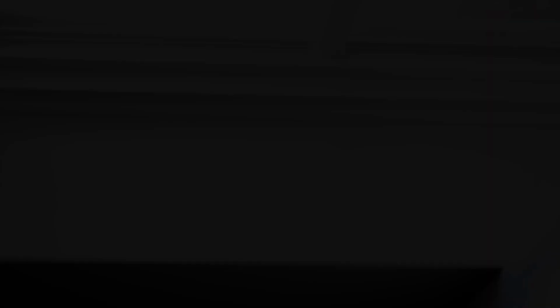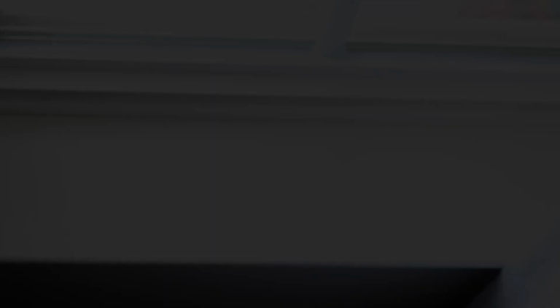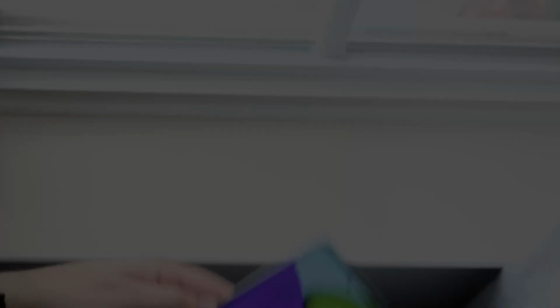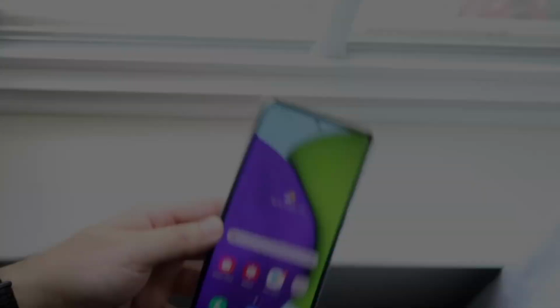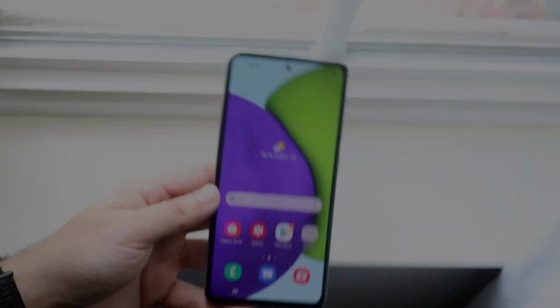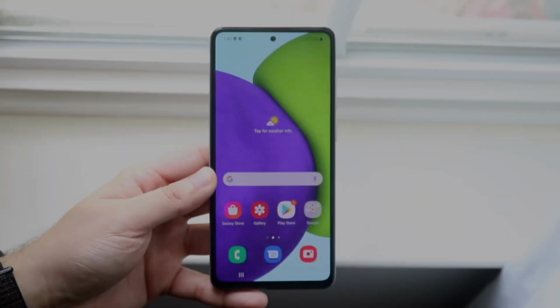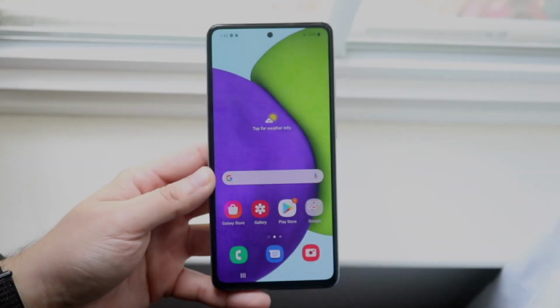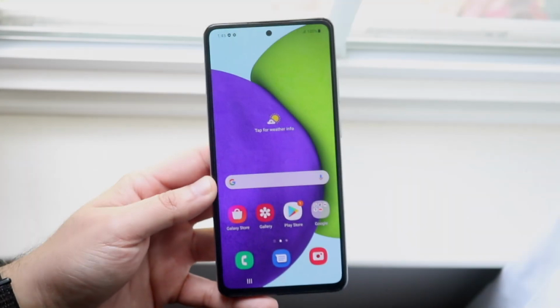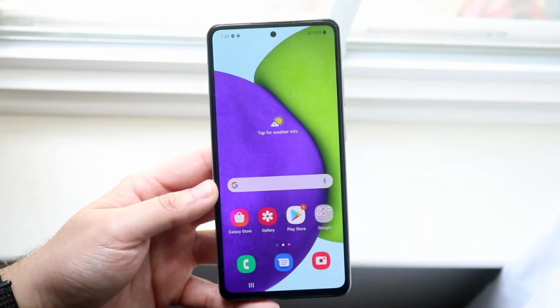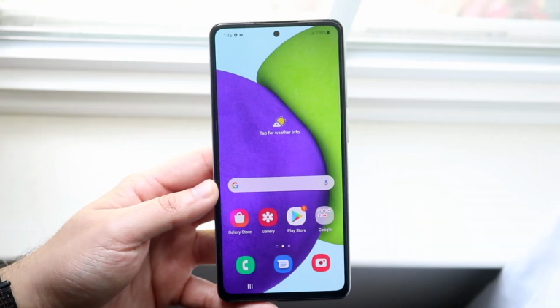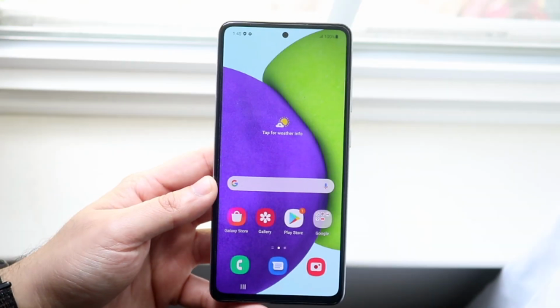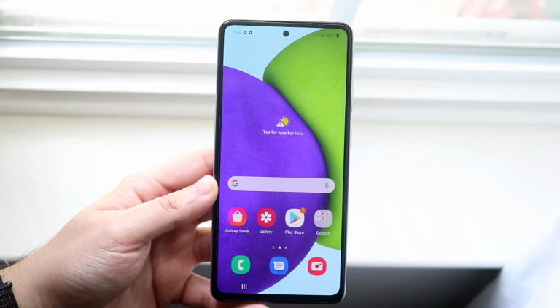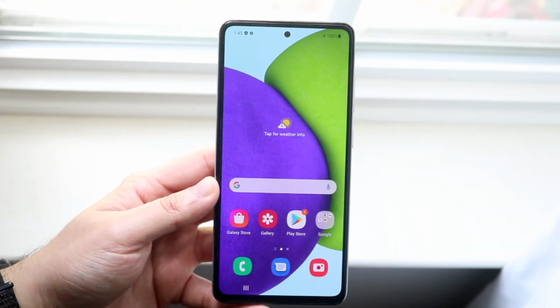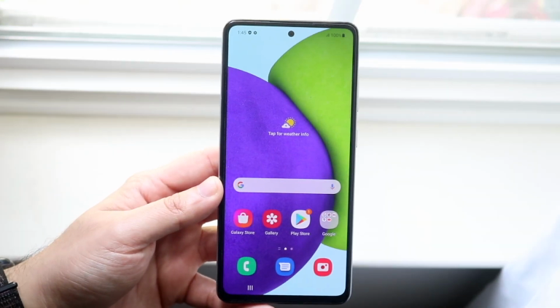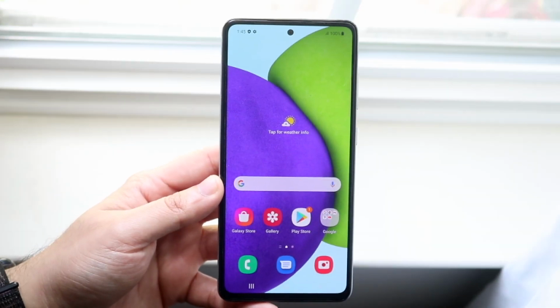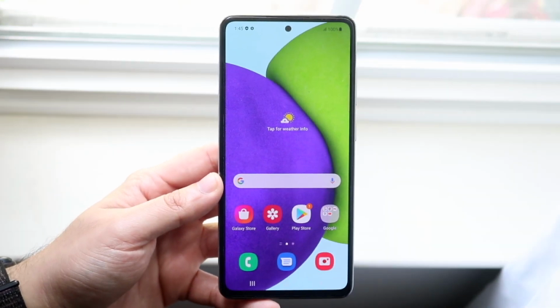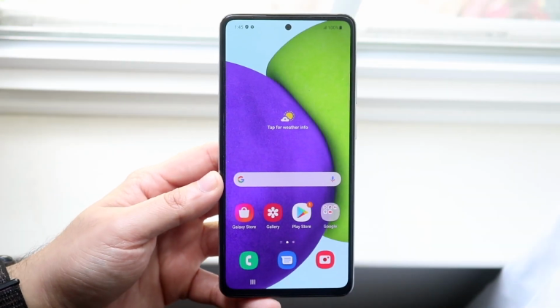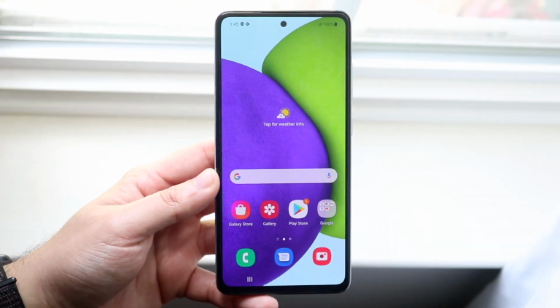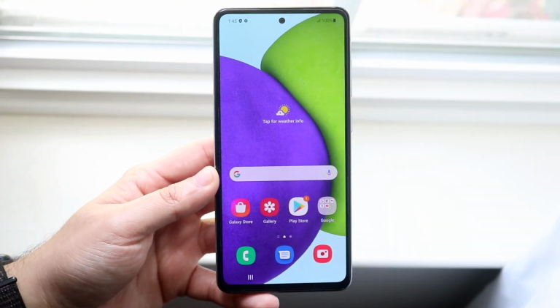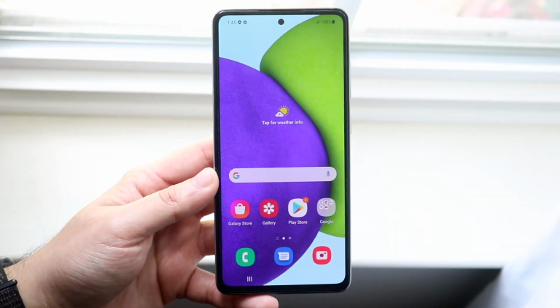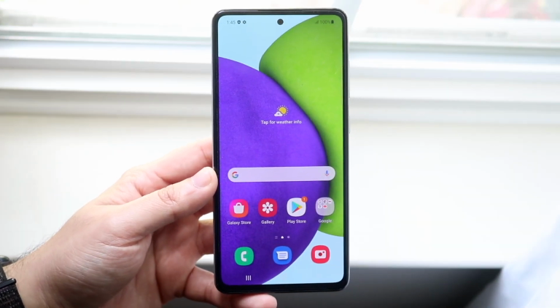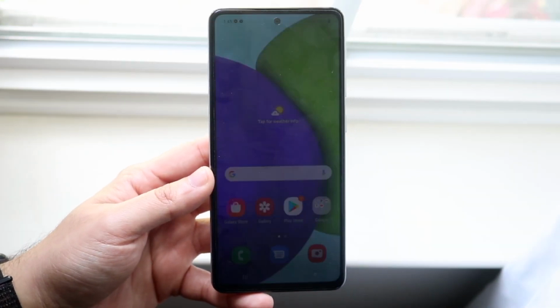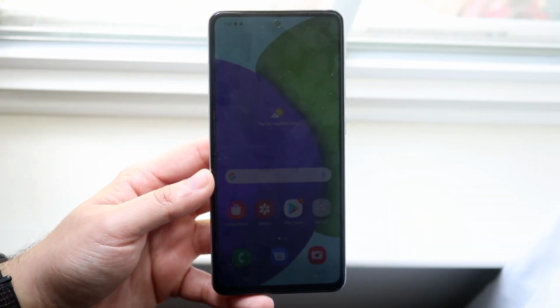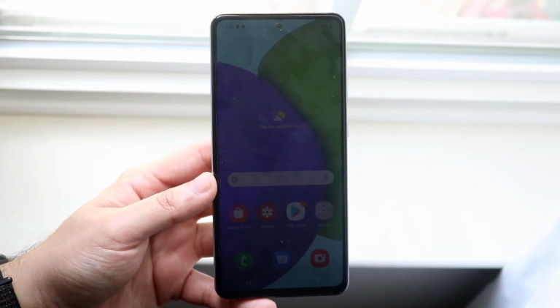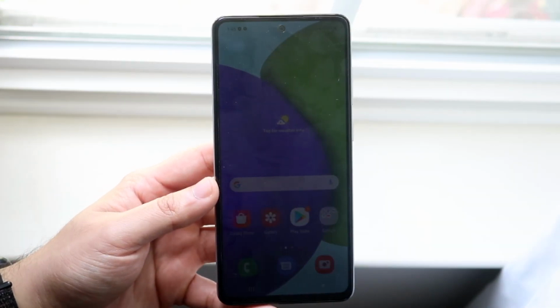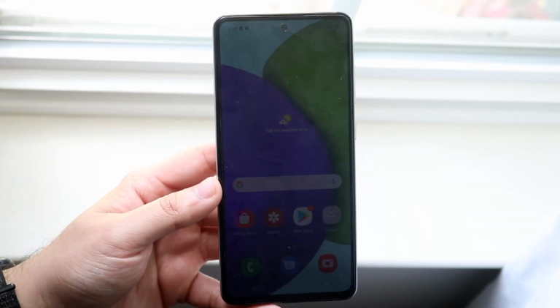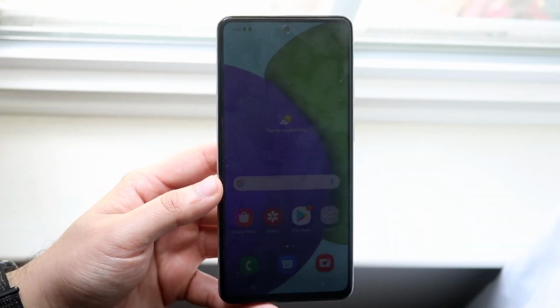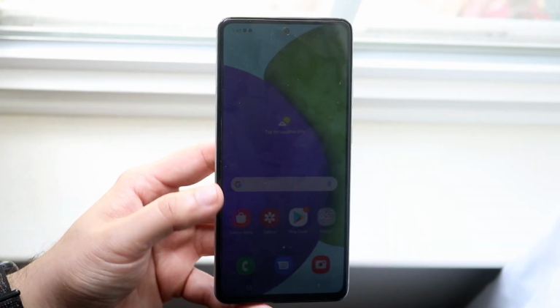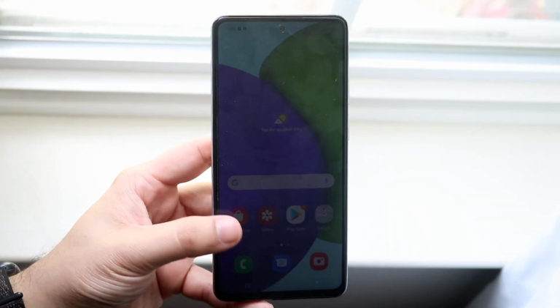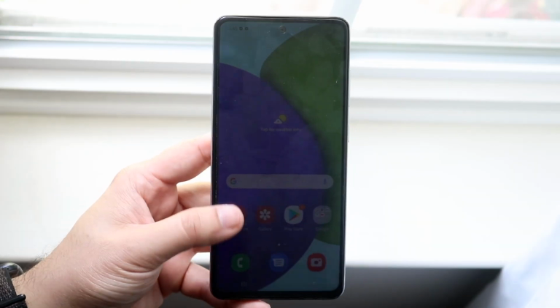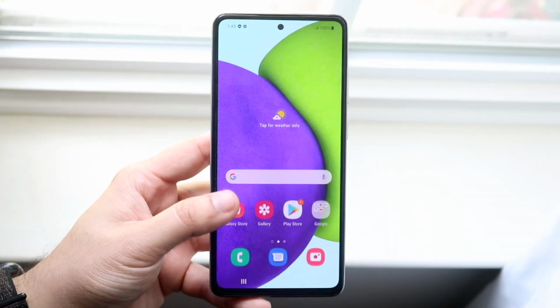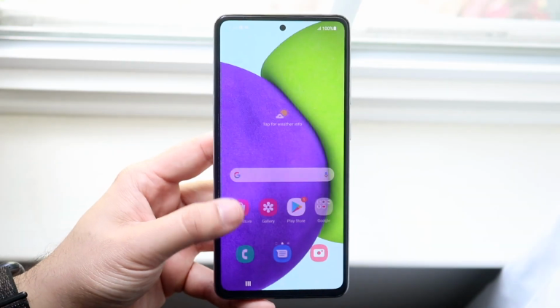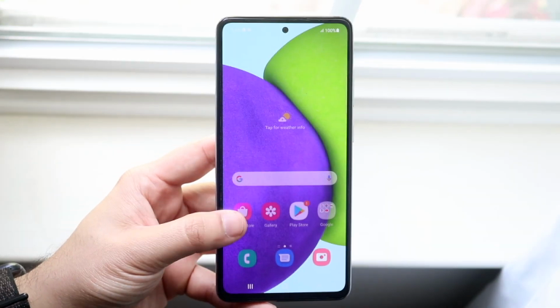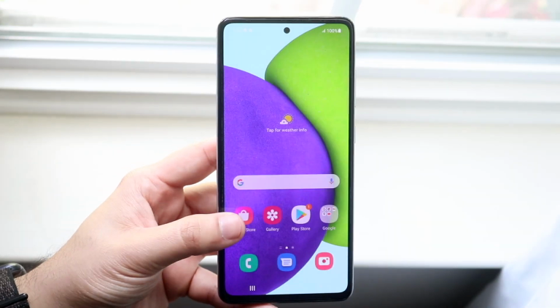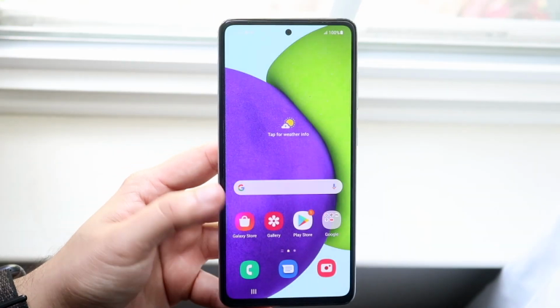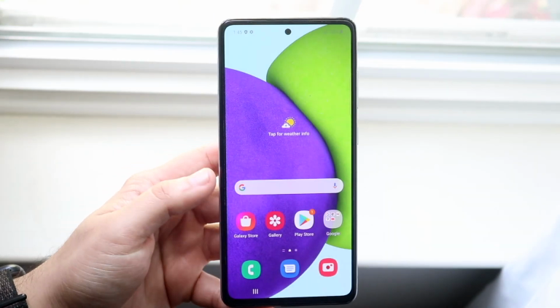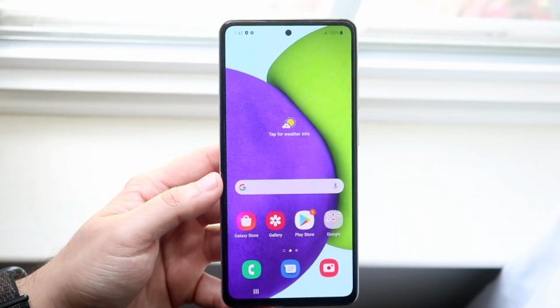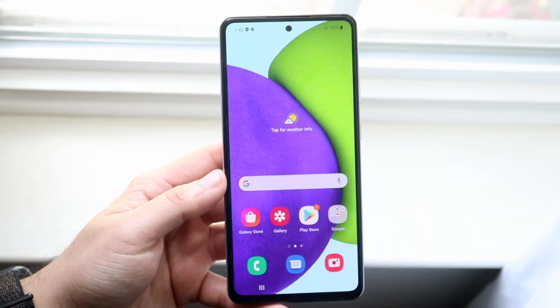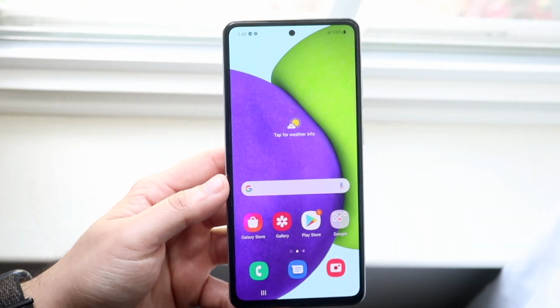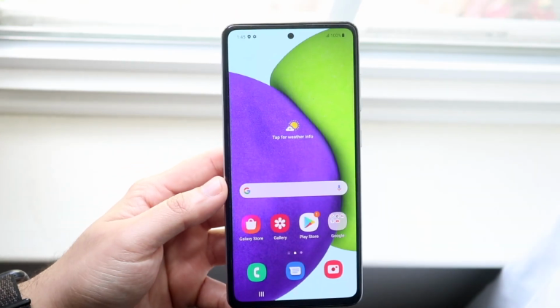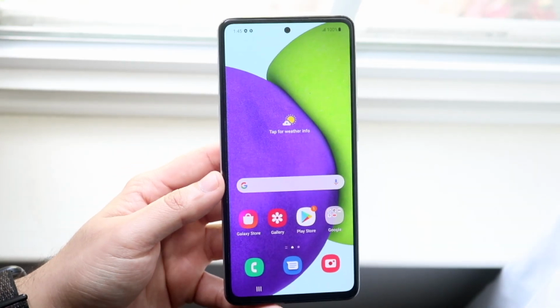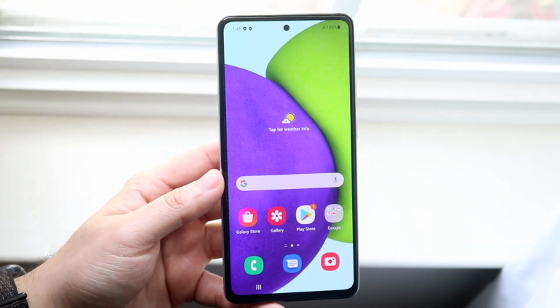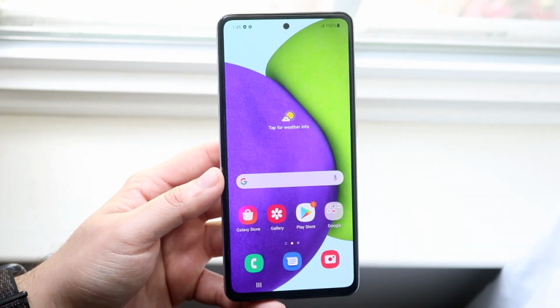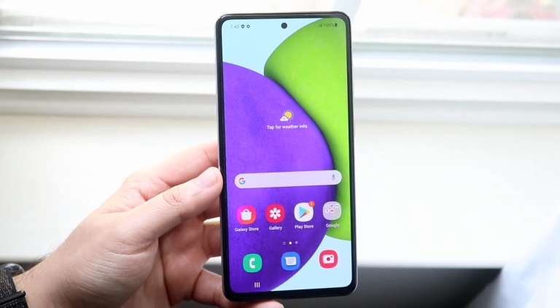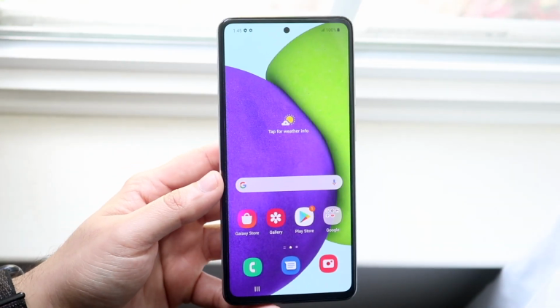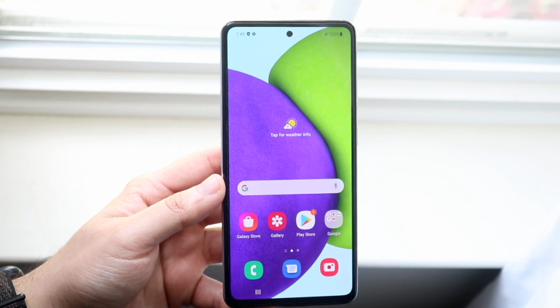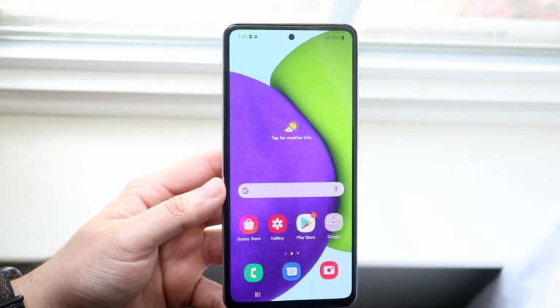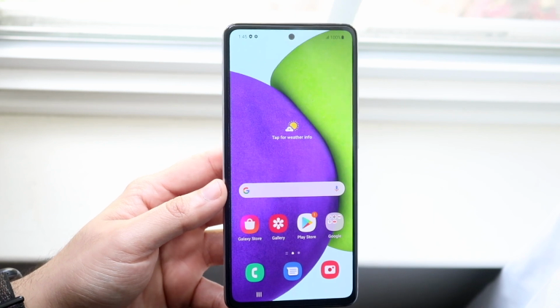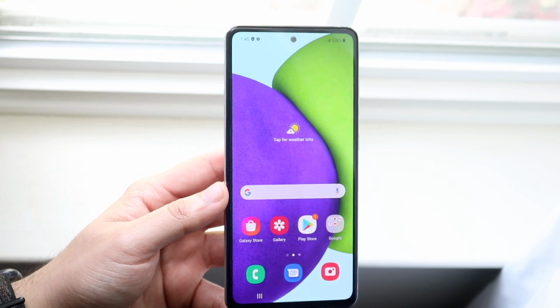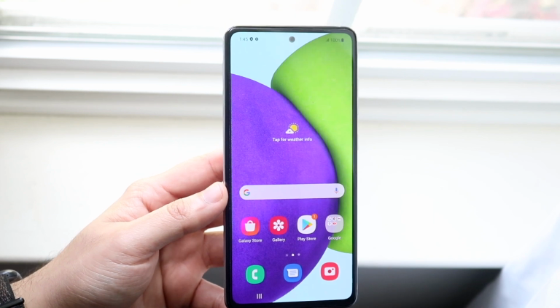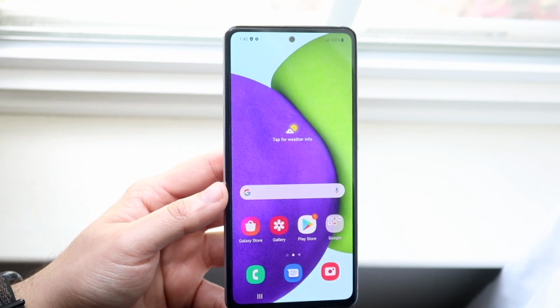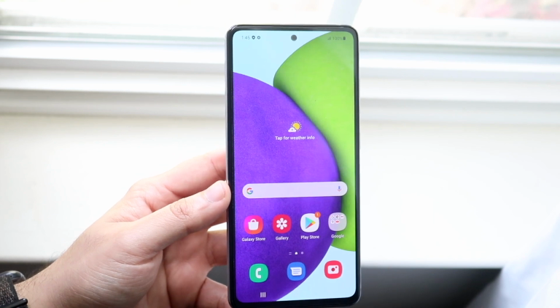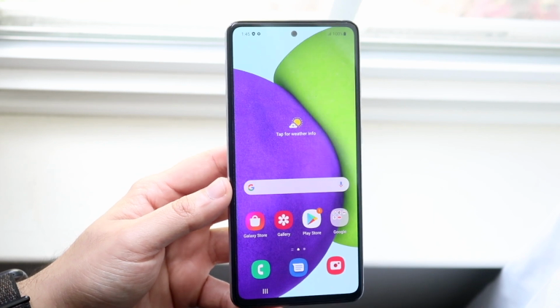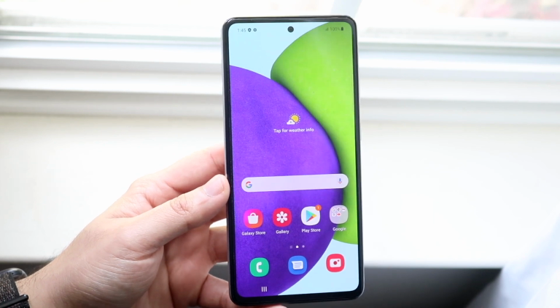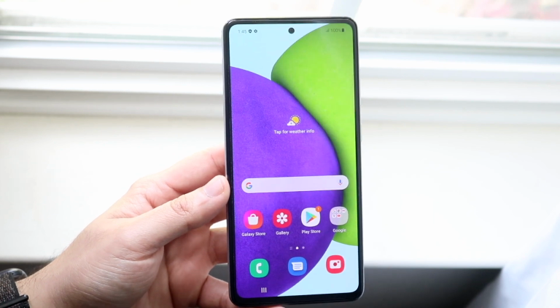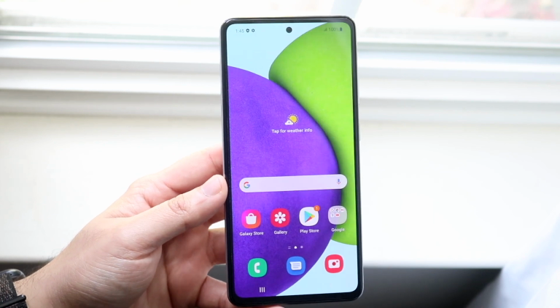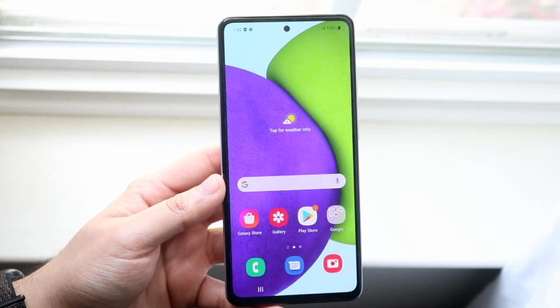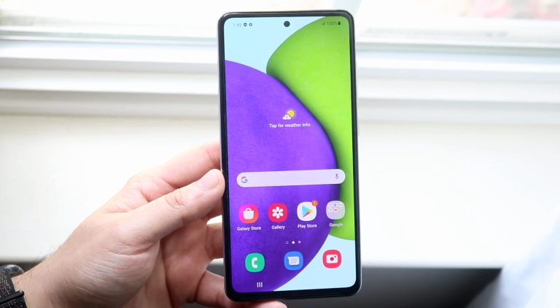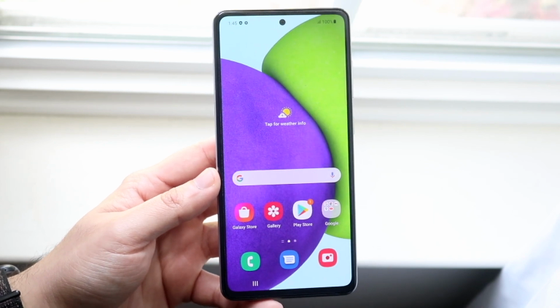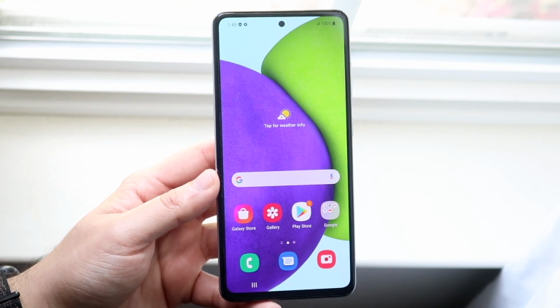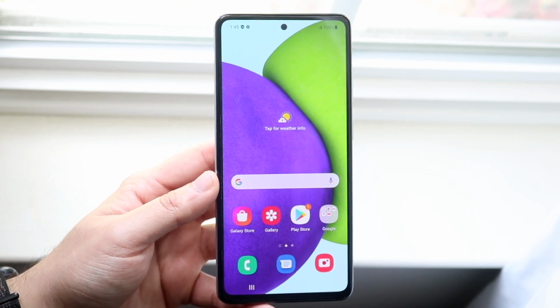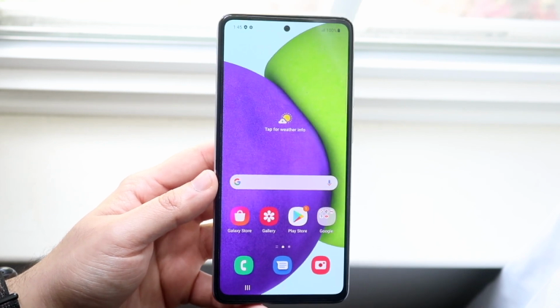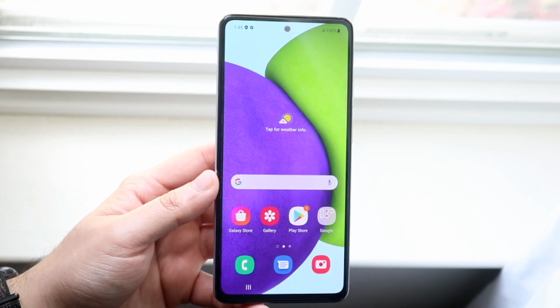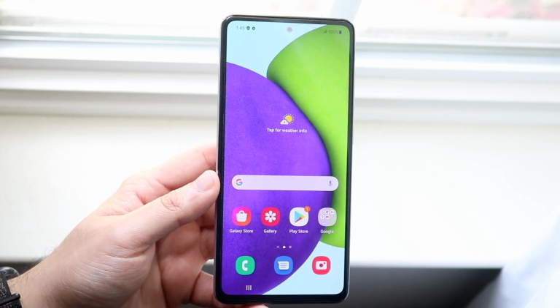Welcome back everyone. I'll go ahead and show you exactly how to screenshot on your Samsung Galaxy A52. This is a very easy process.